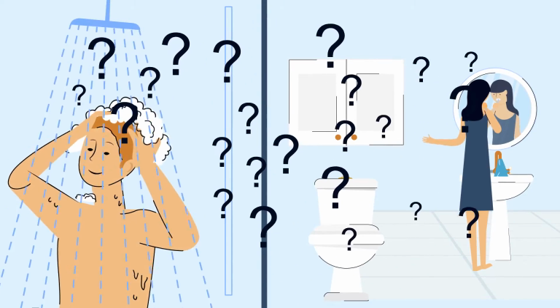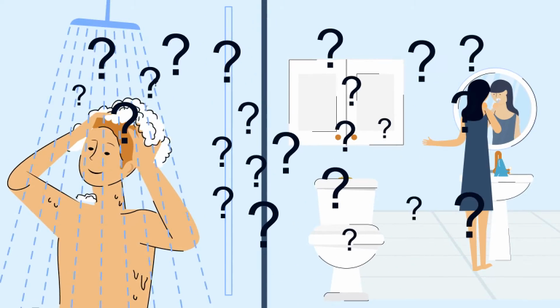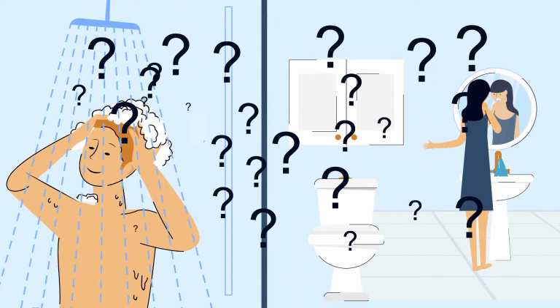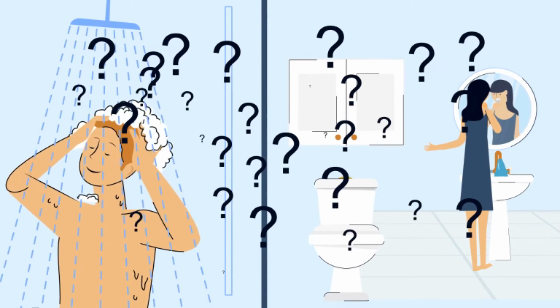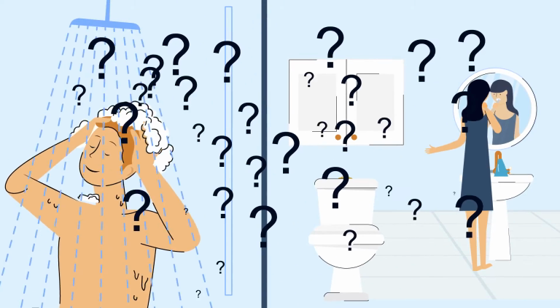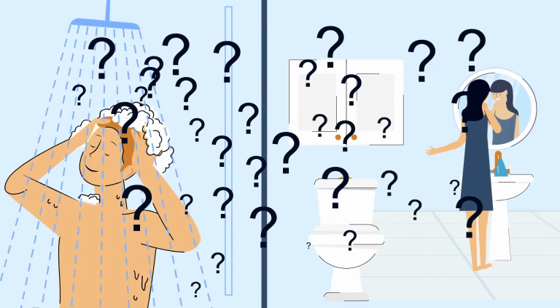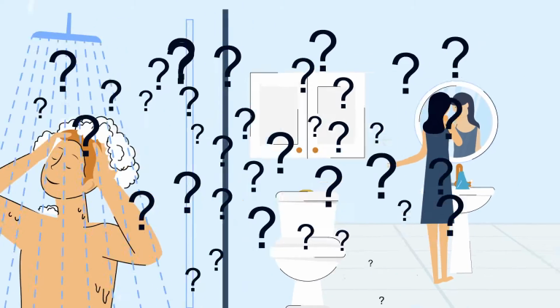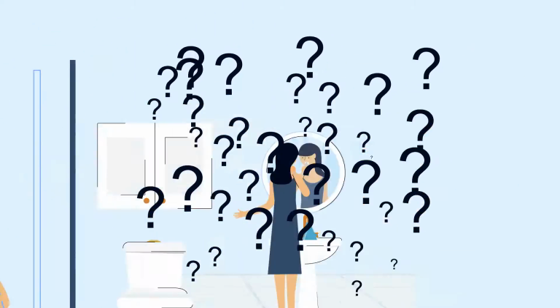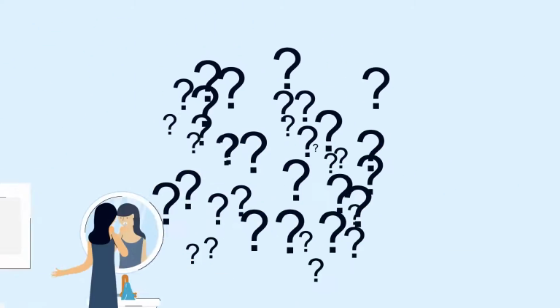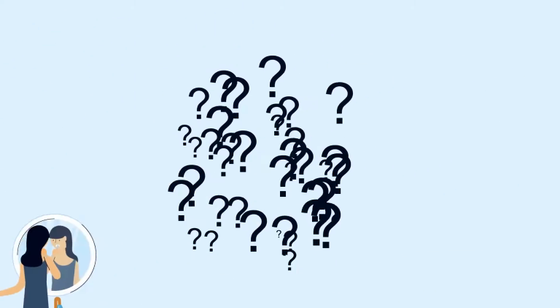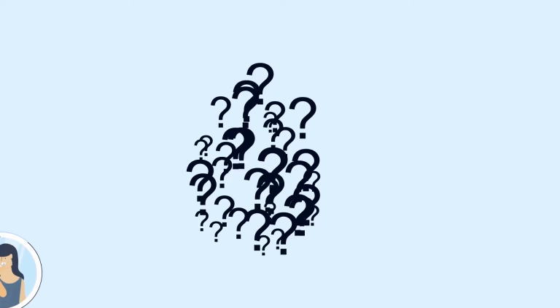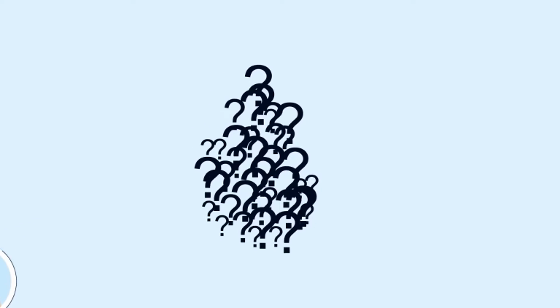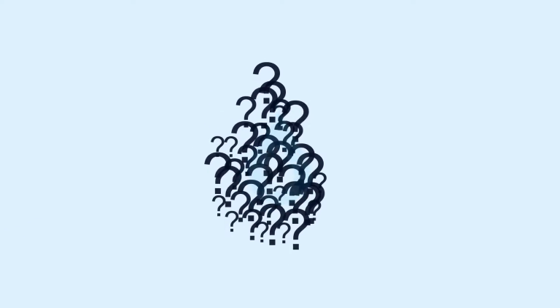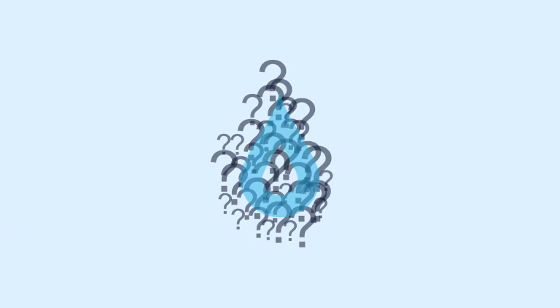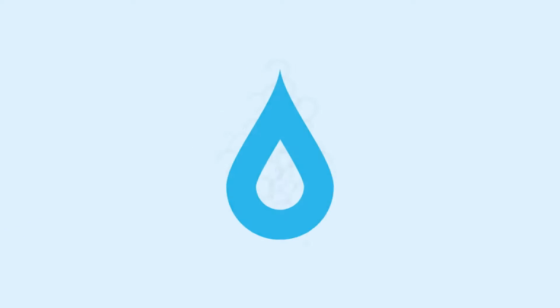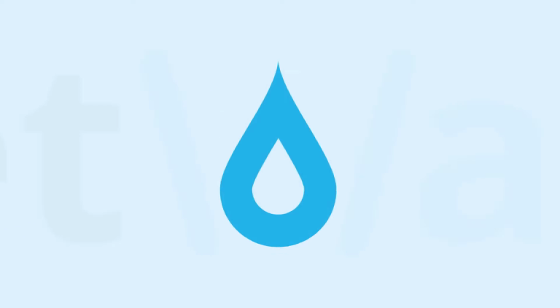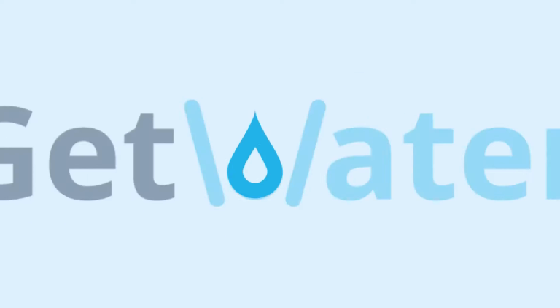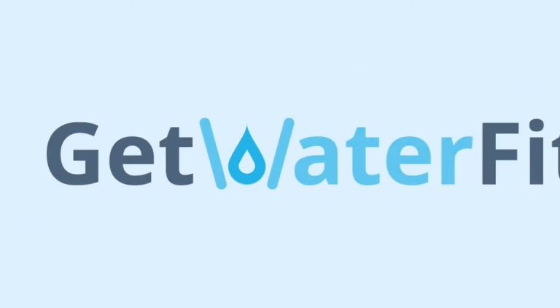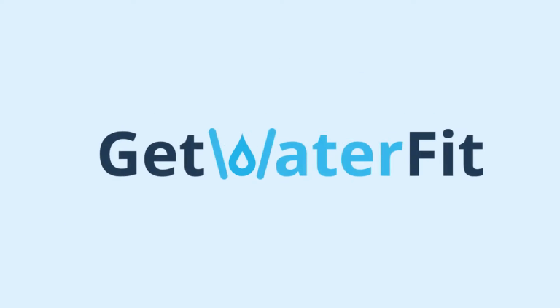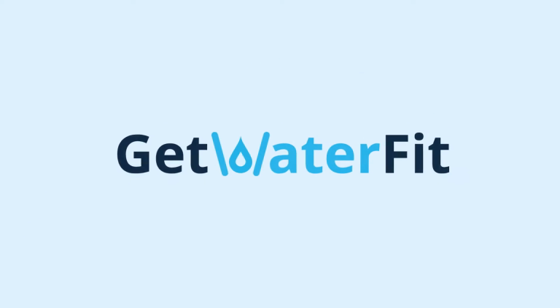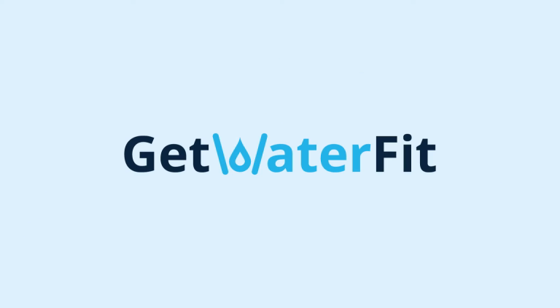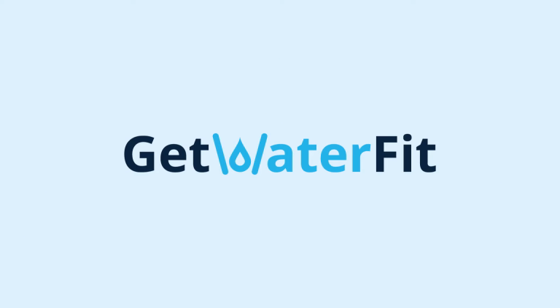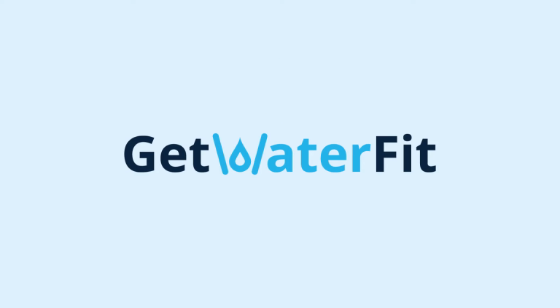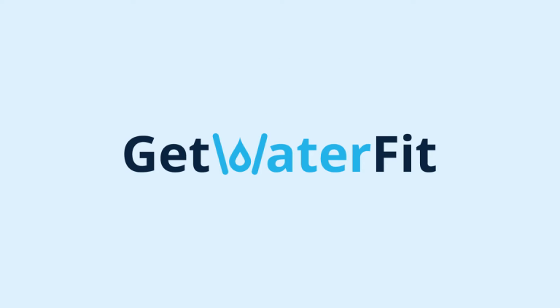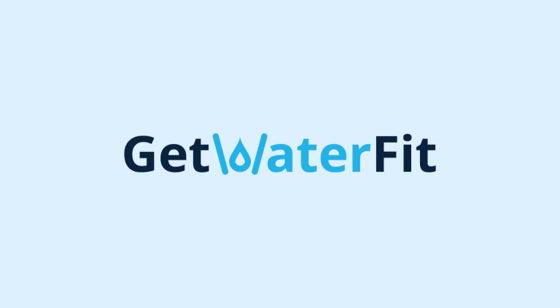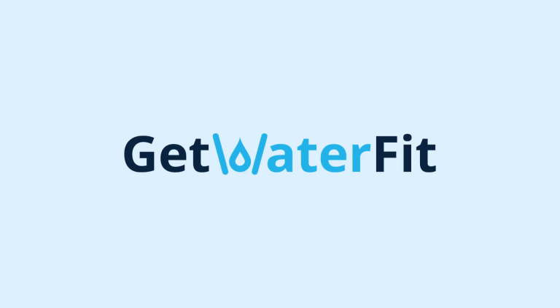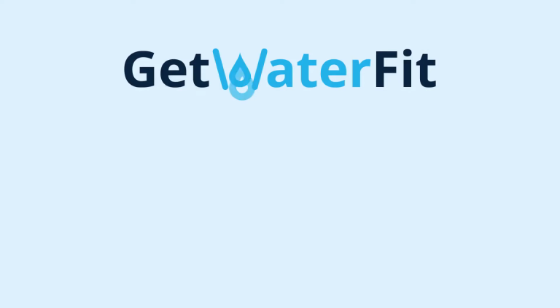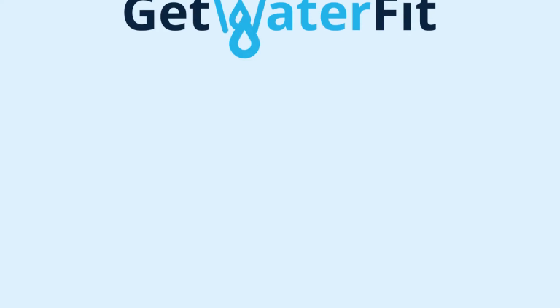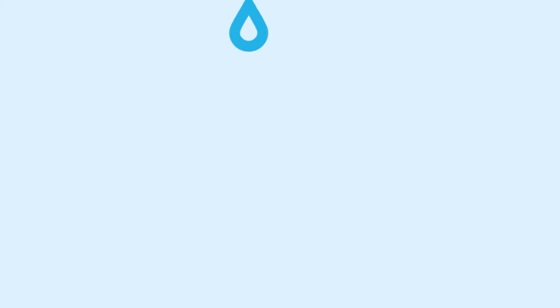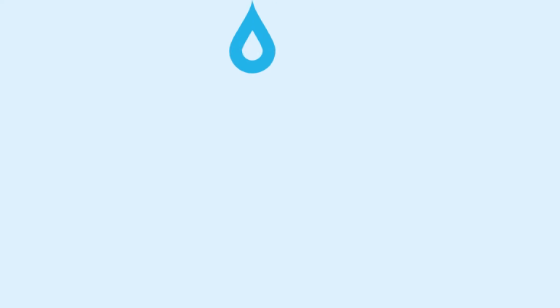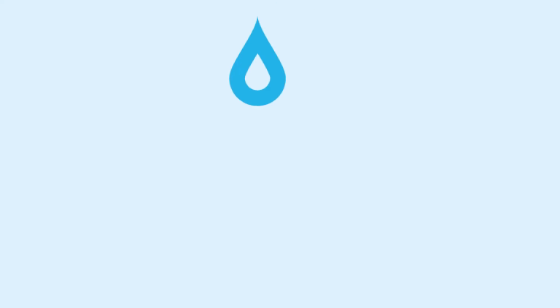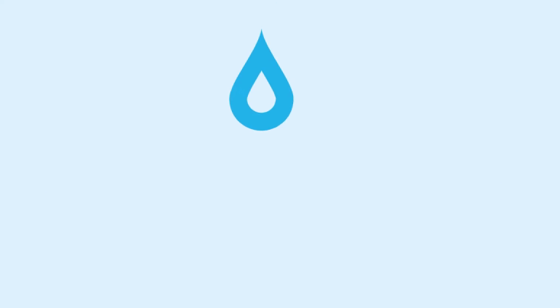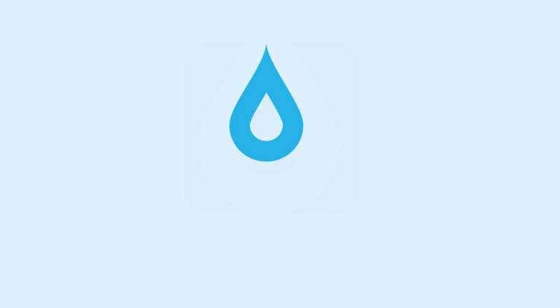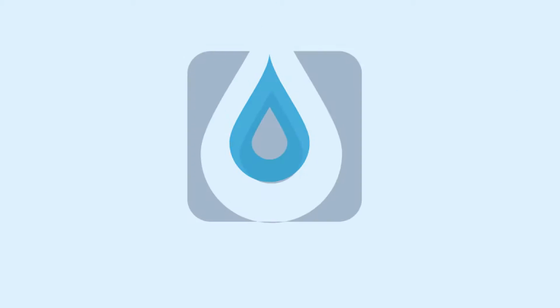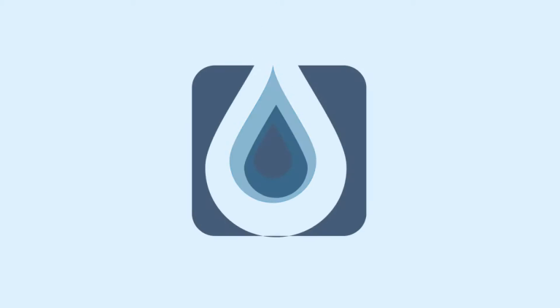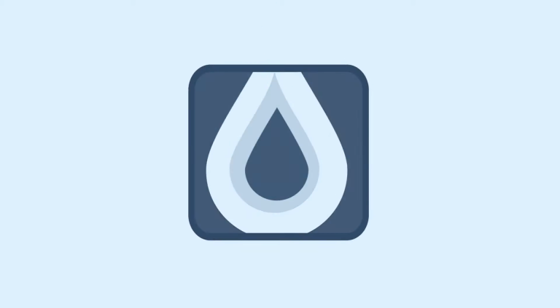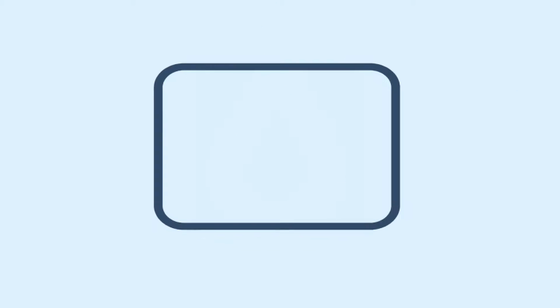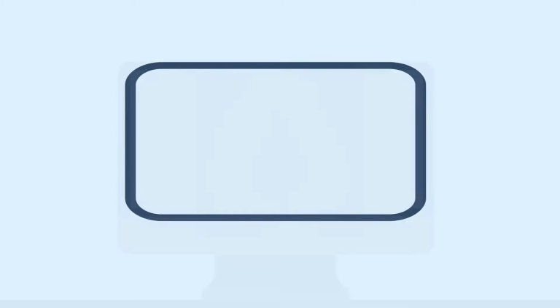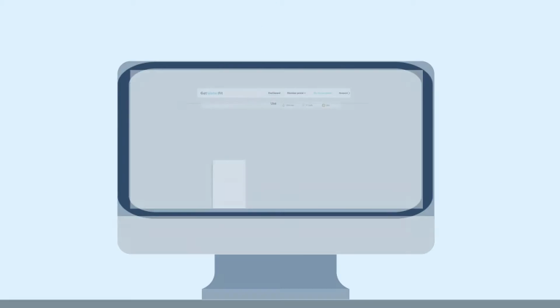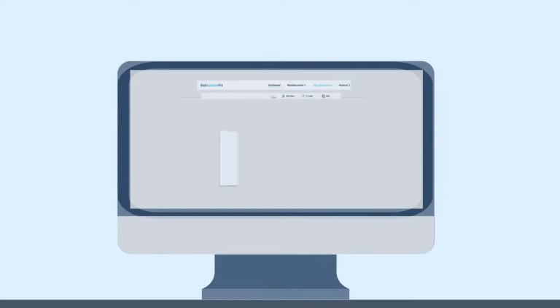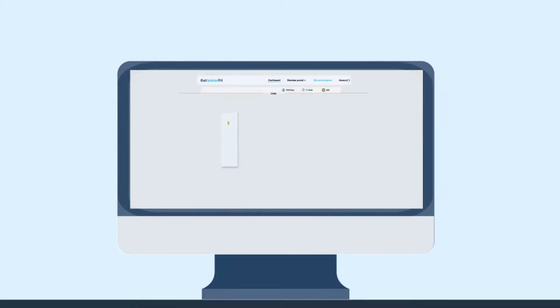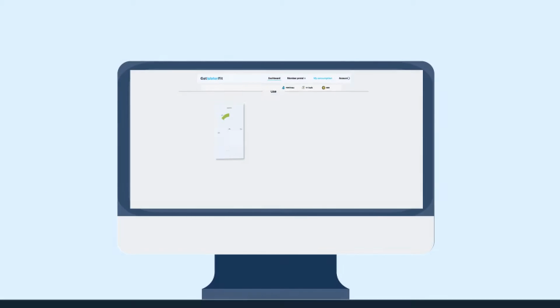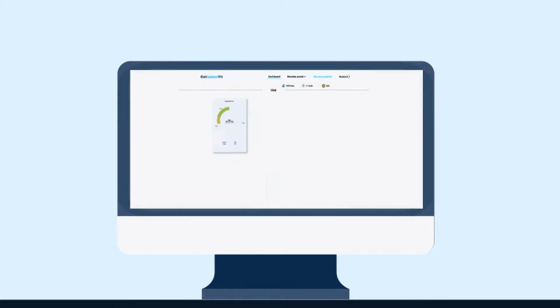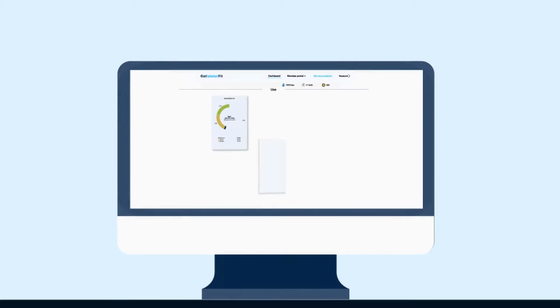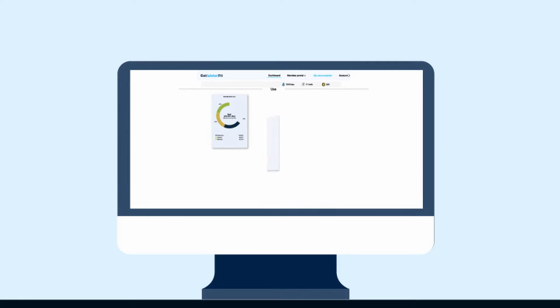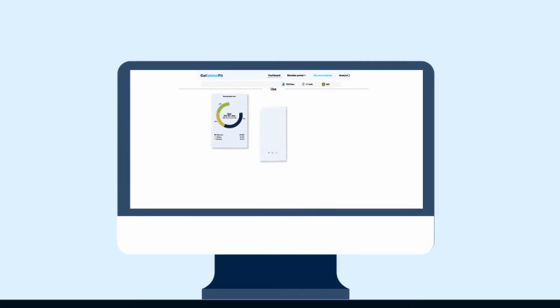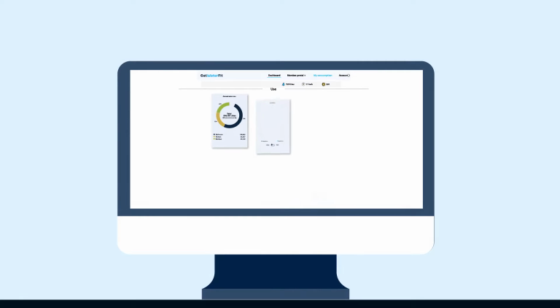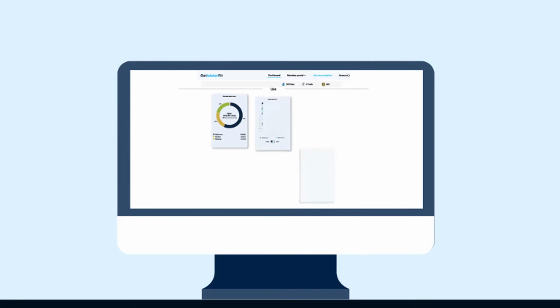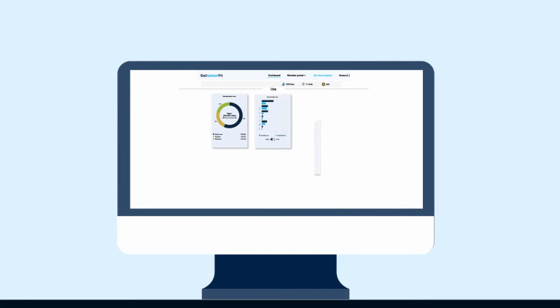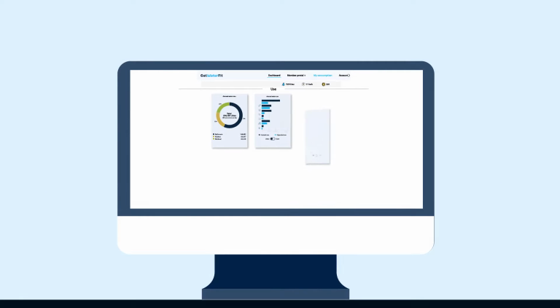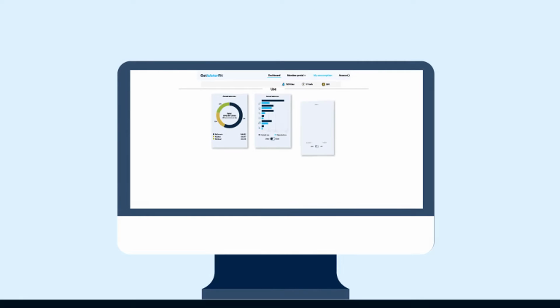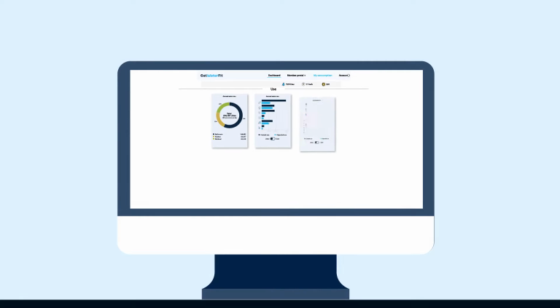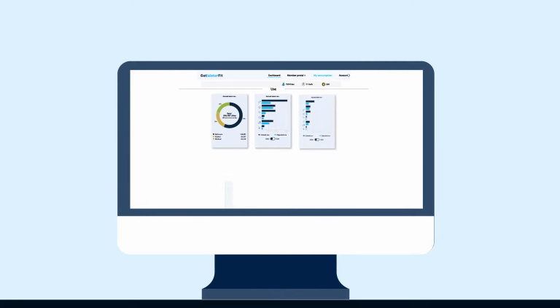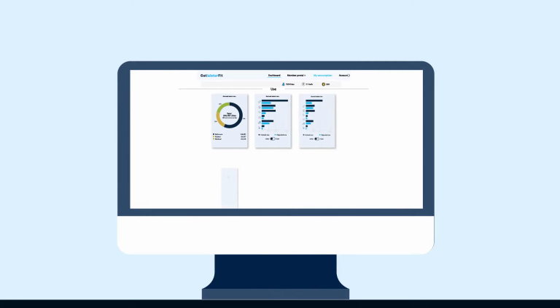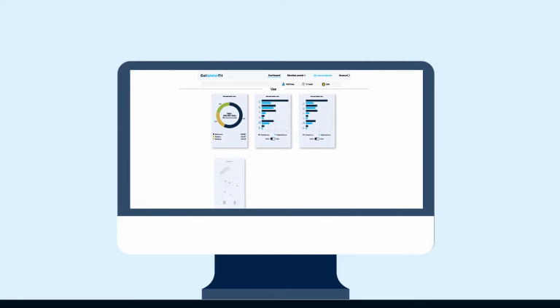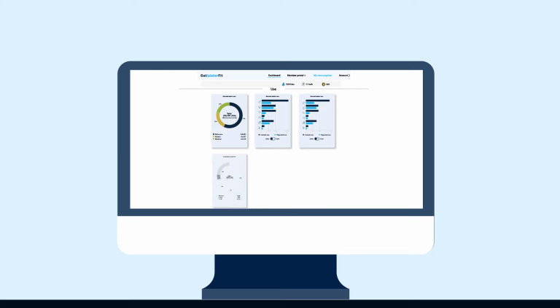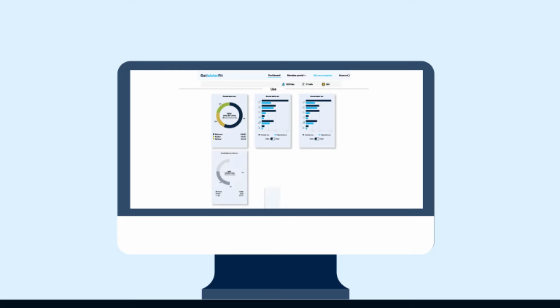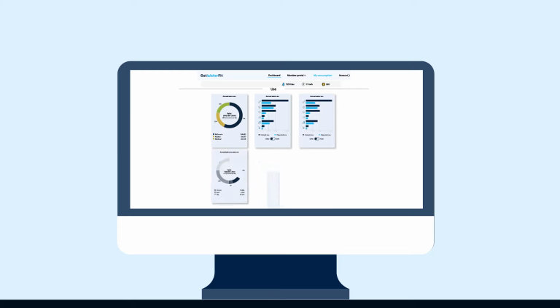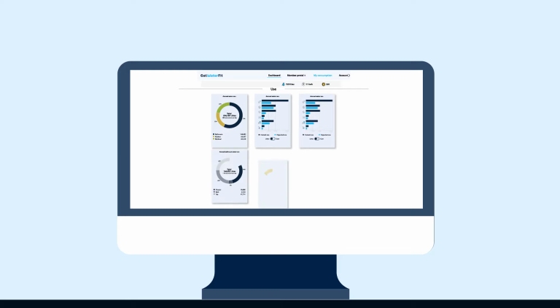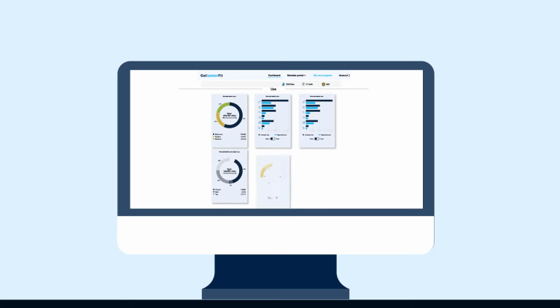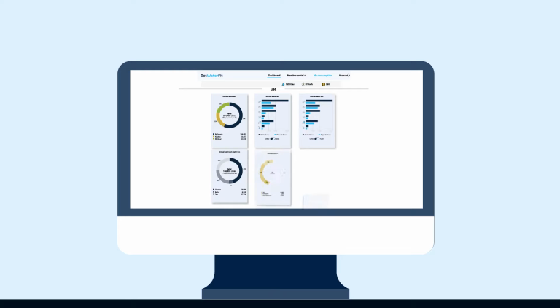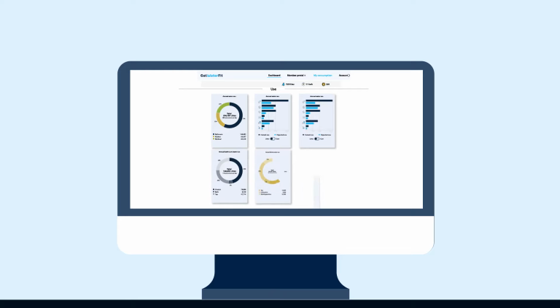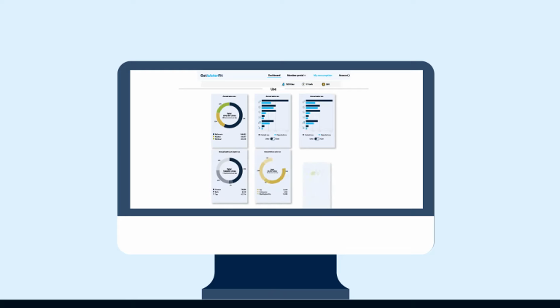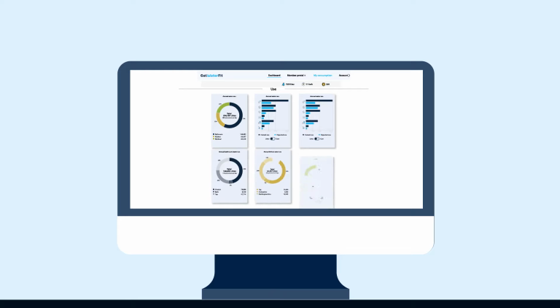This is where Get Water Fit can help. It's a unique digital solution that helps you understand your household water footprint.